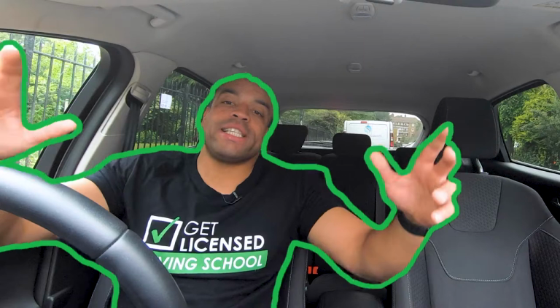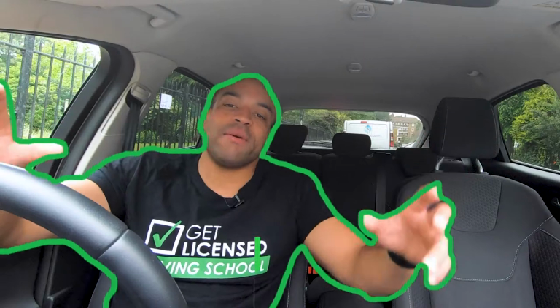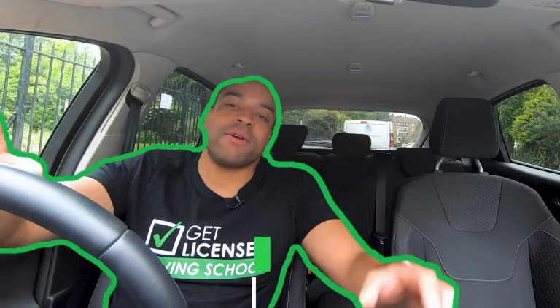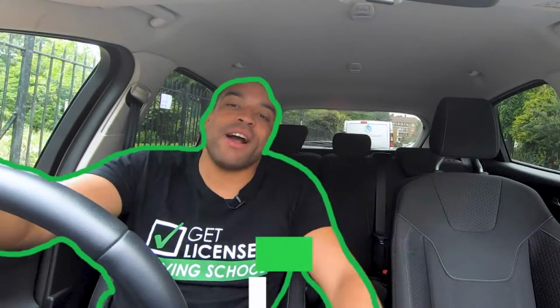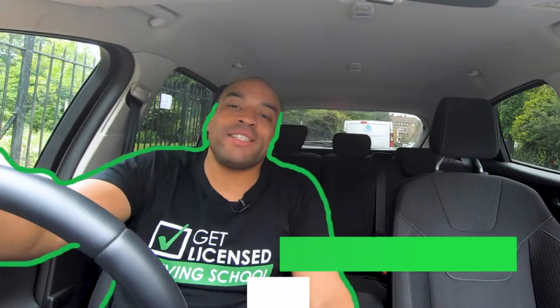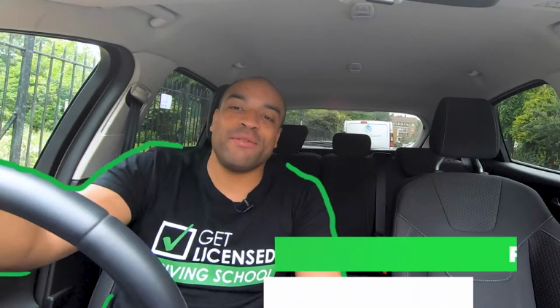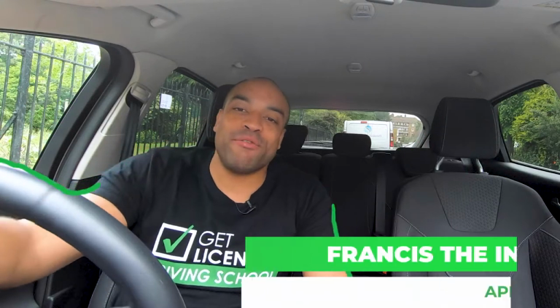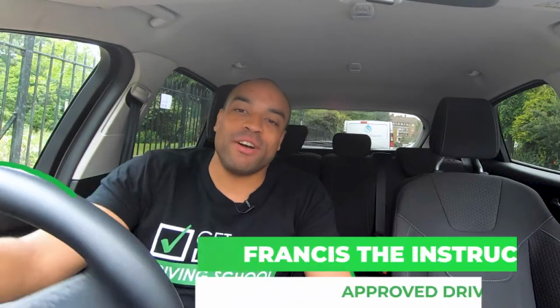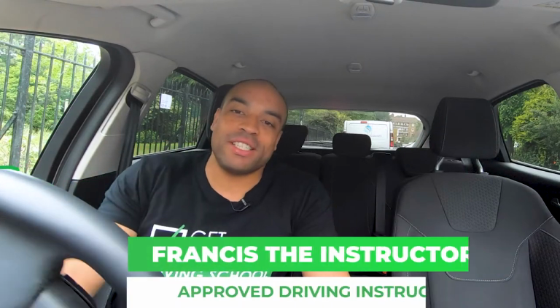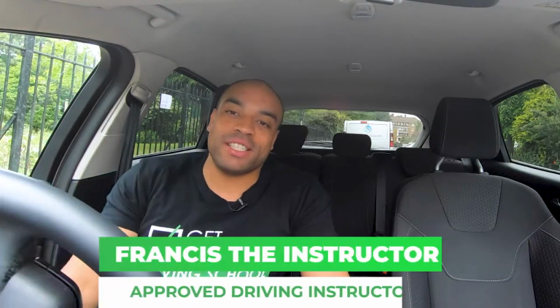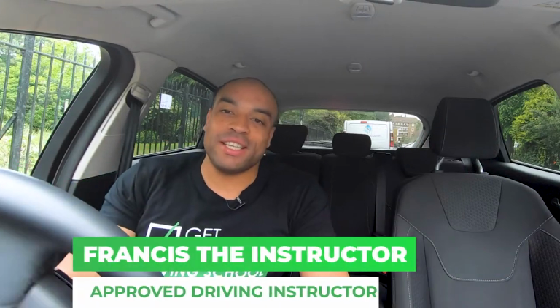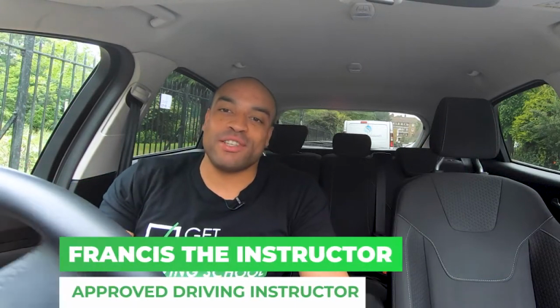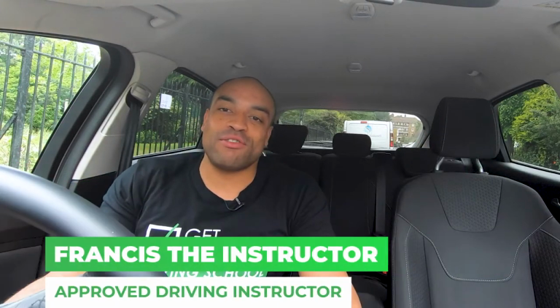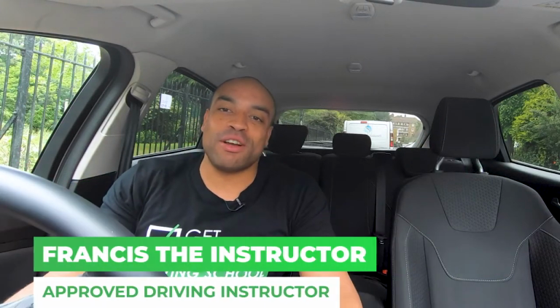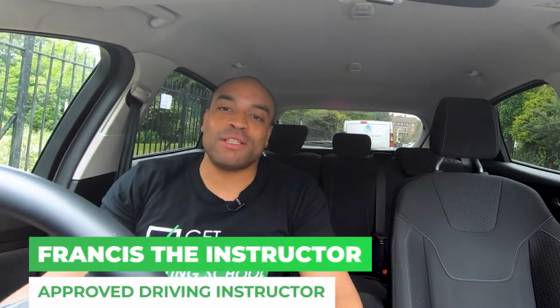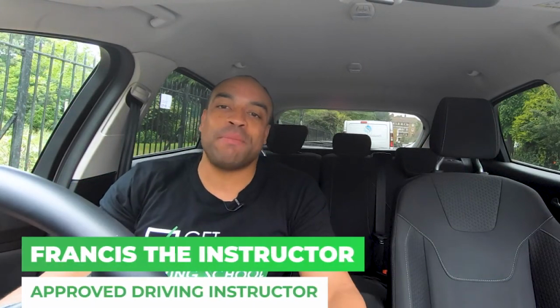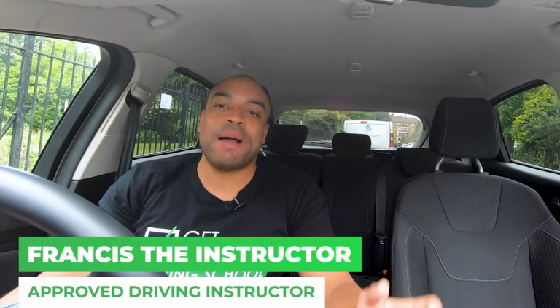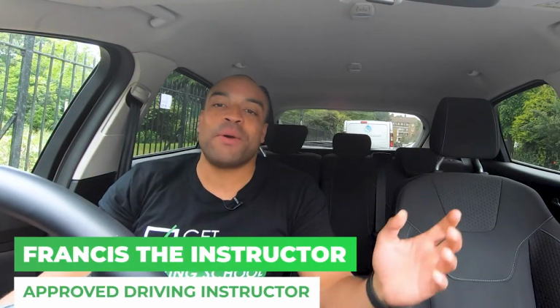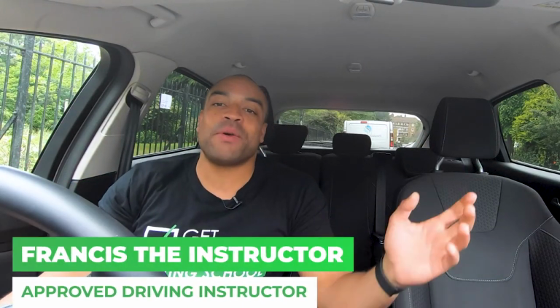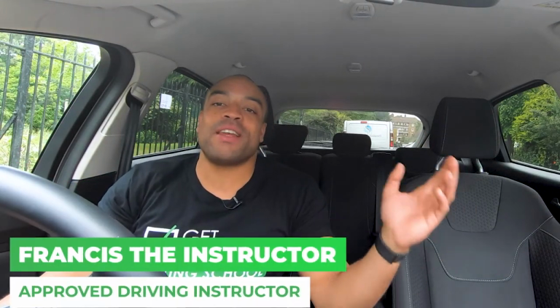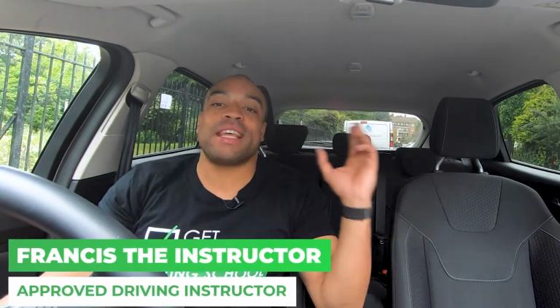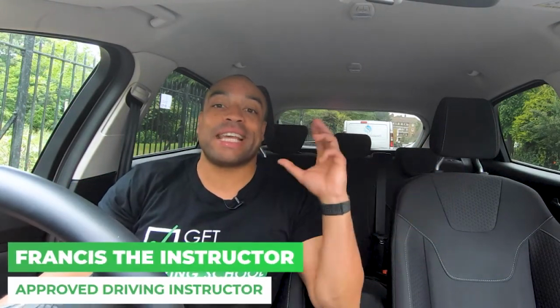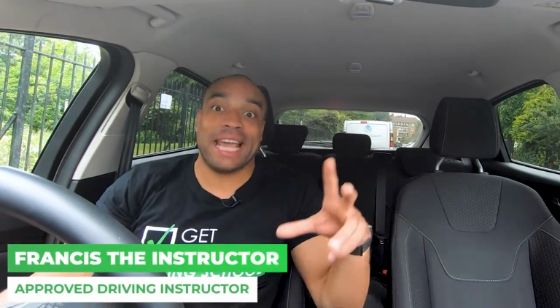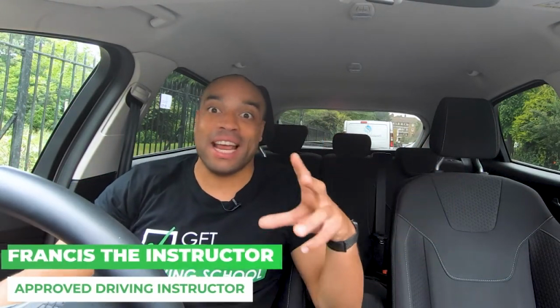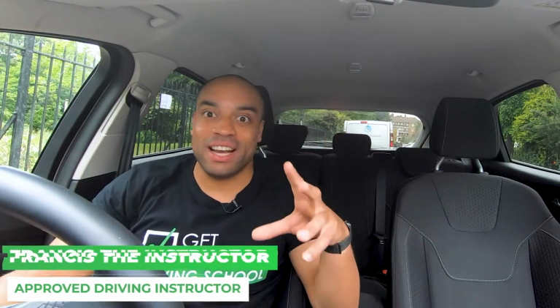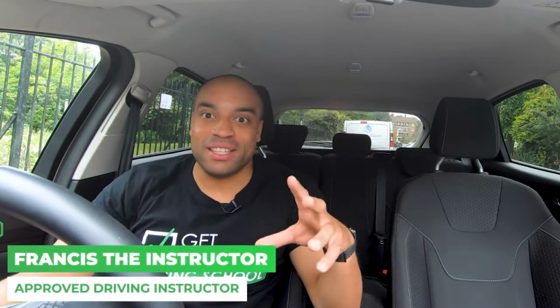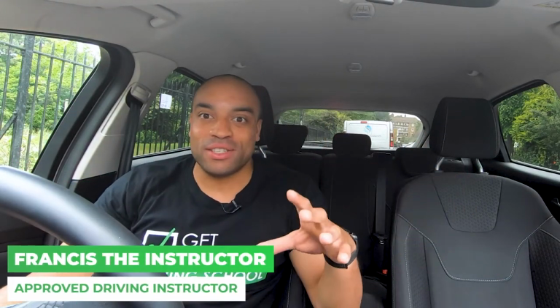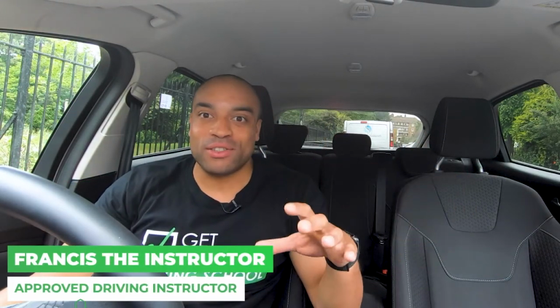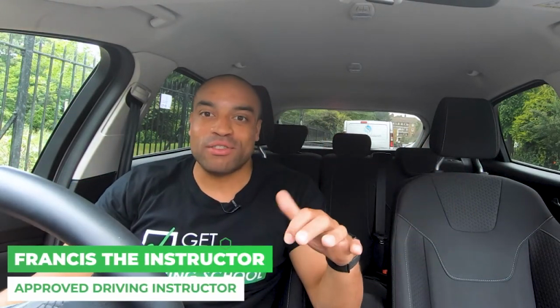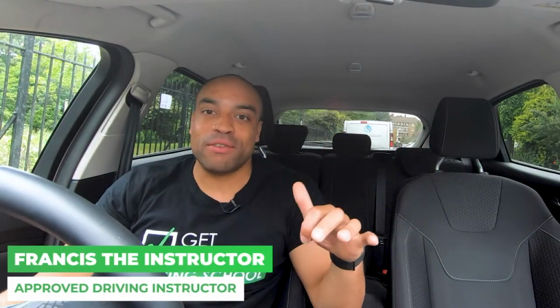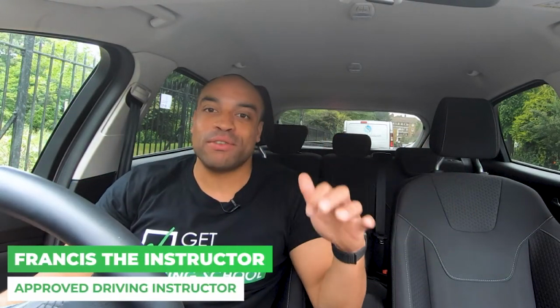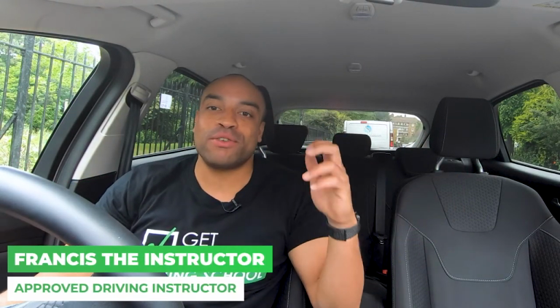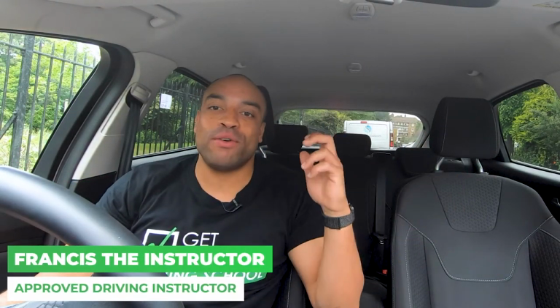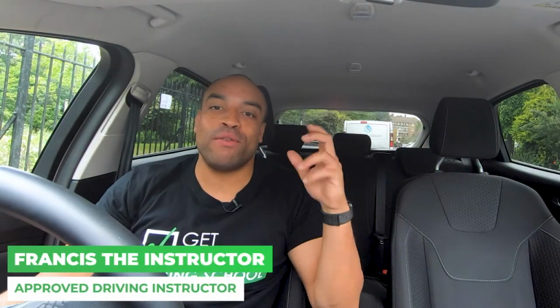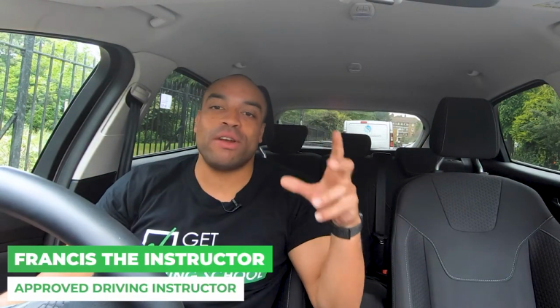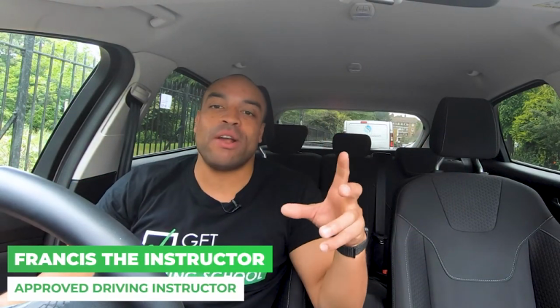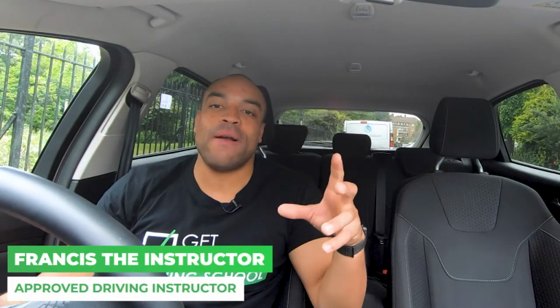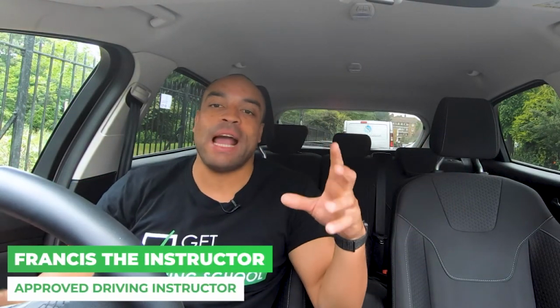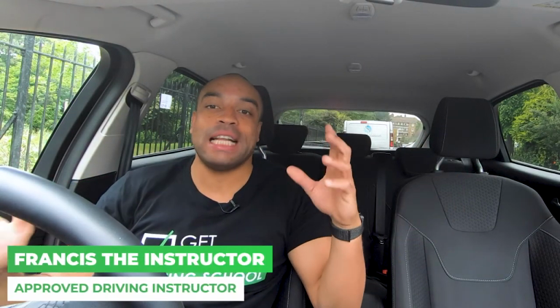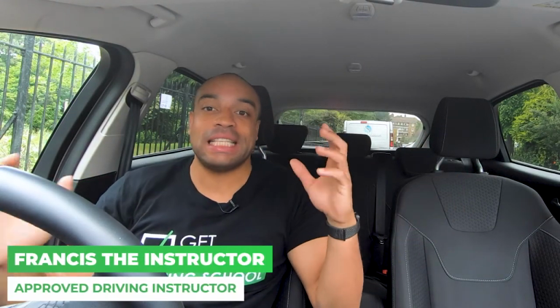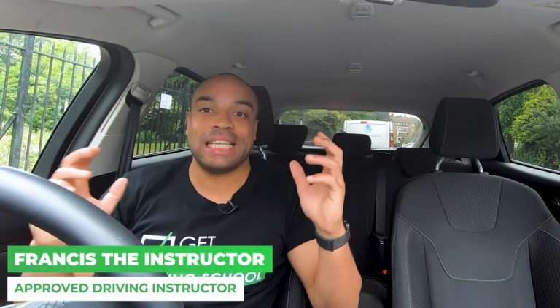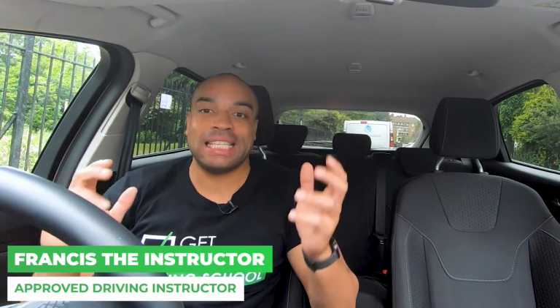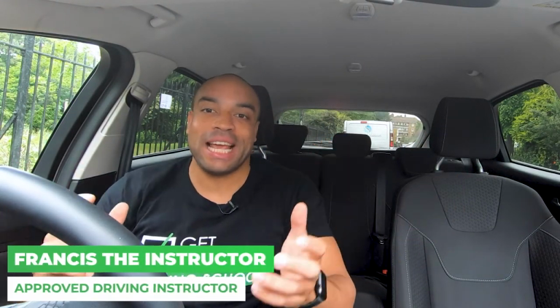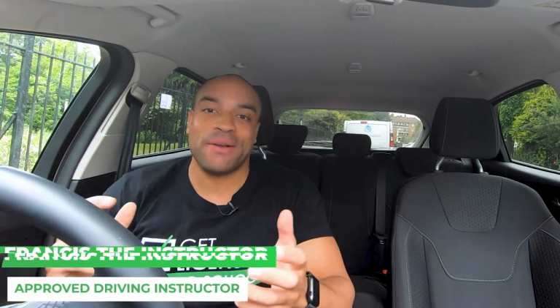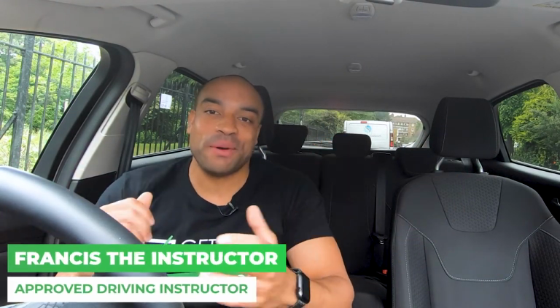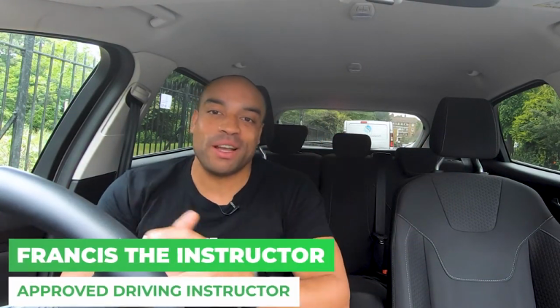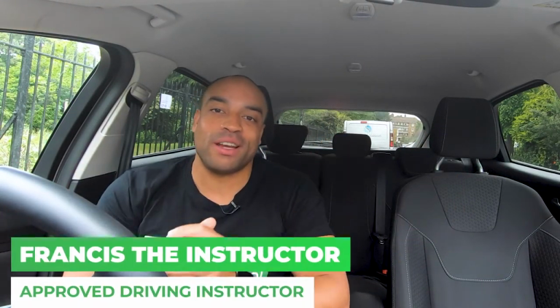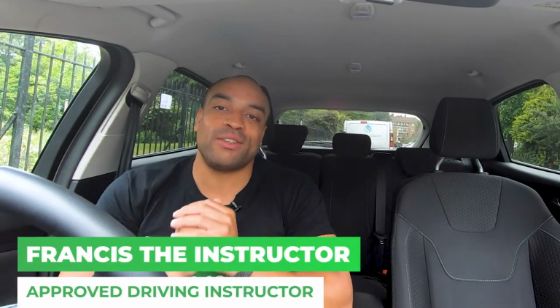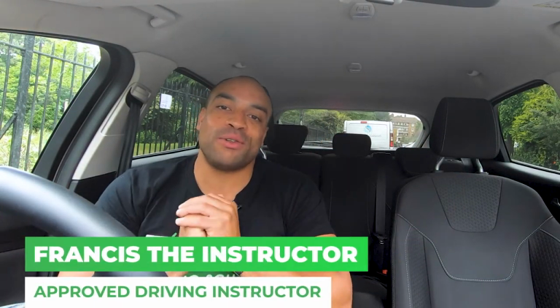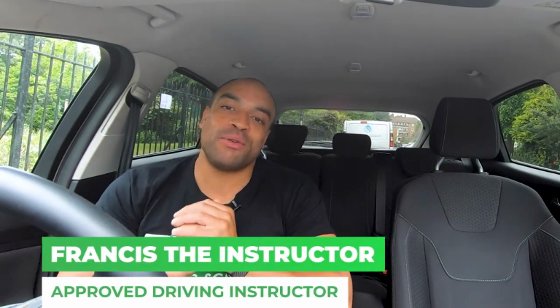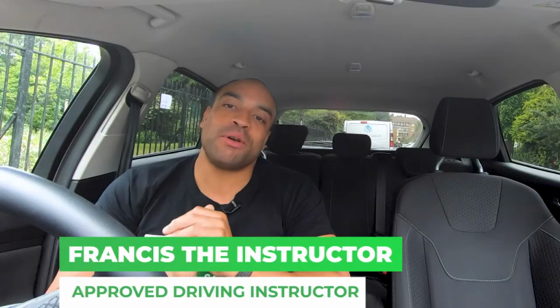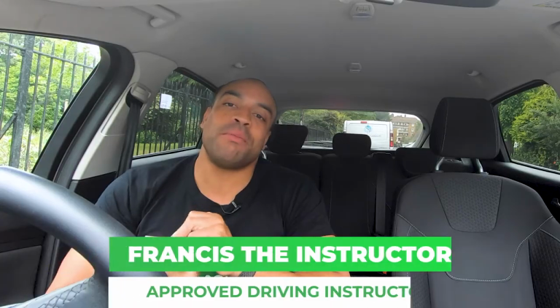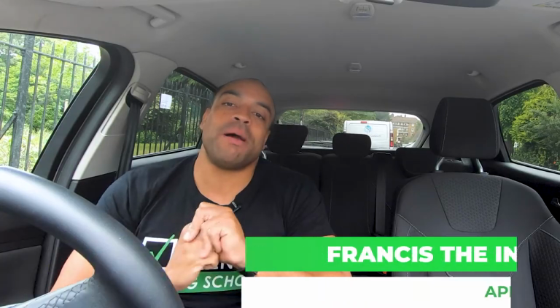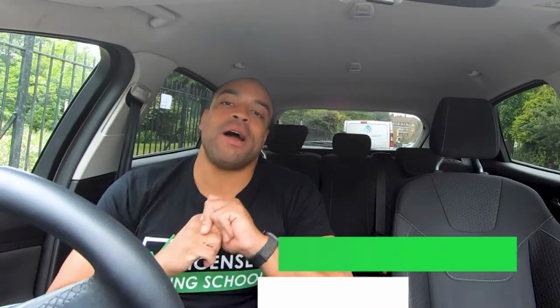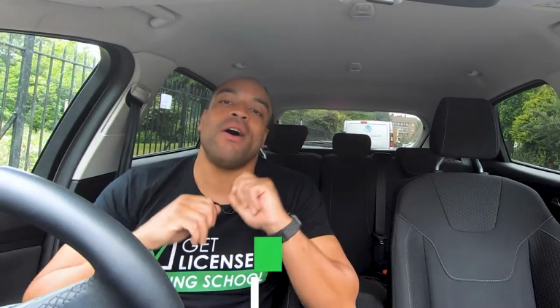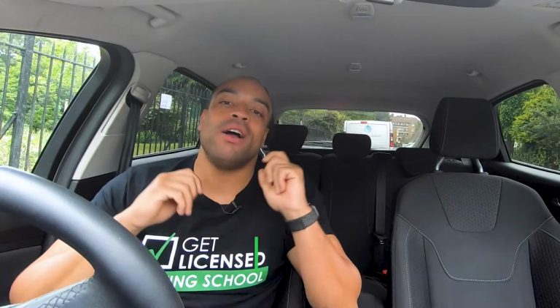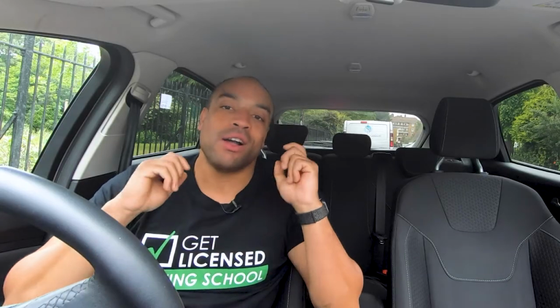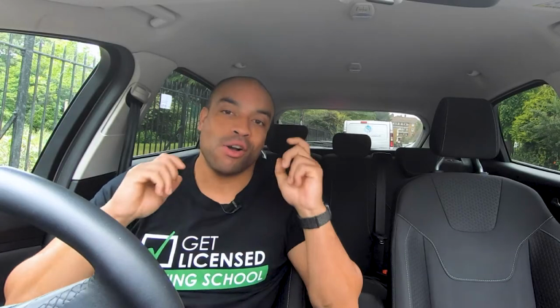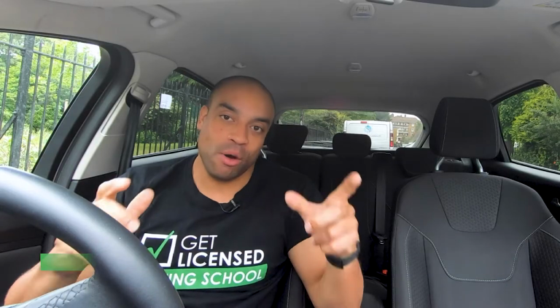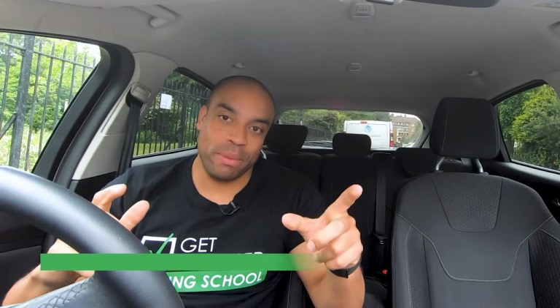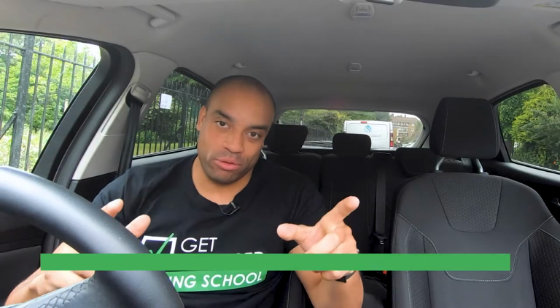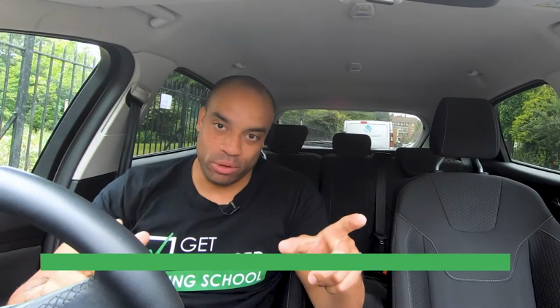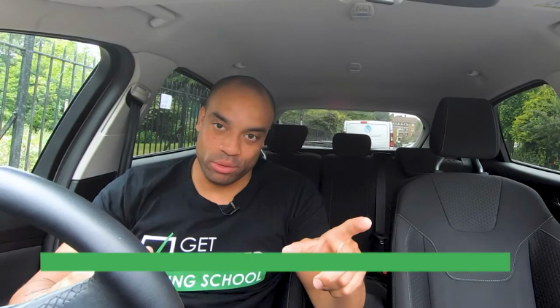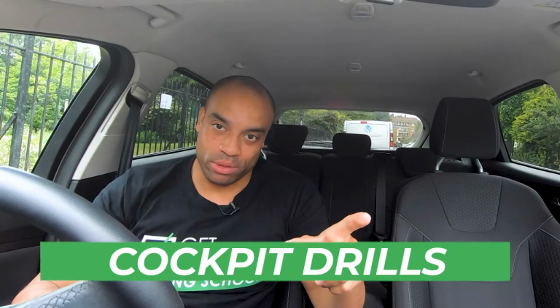What is up guys, I'm Francis the Instructor back with another Get Licensed Driving School video and today we're going to talk about cockpit drills.